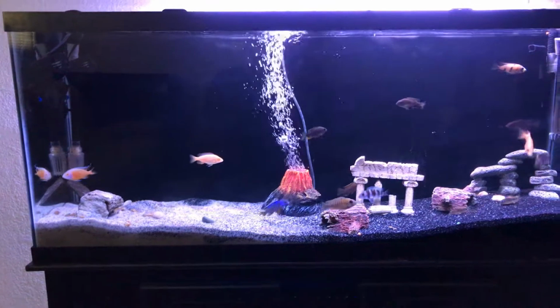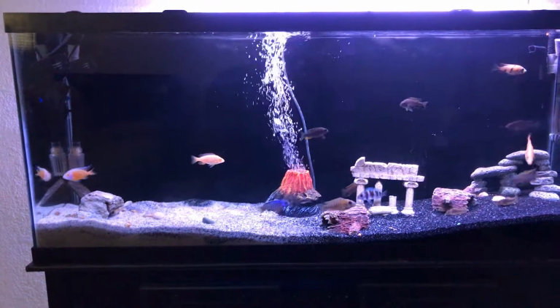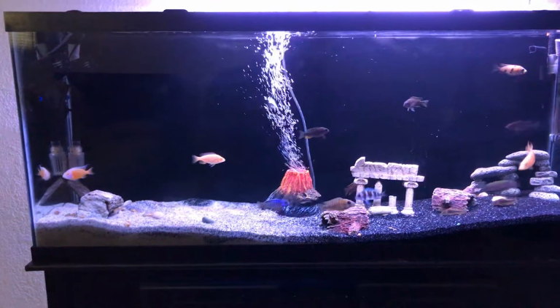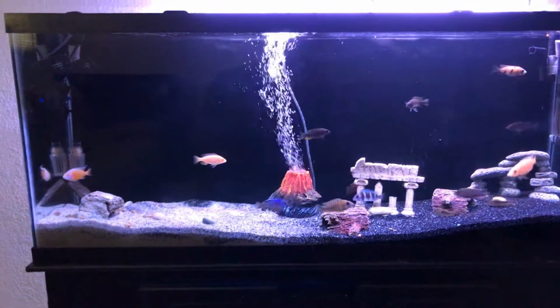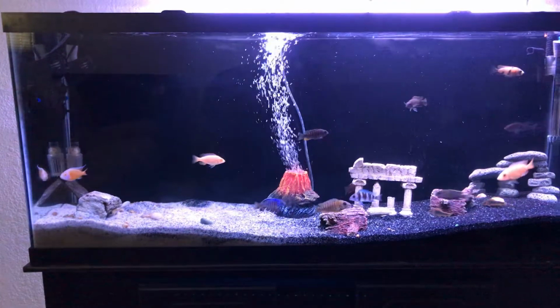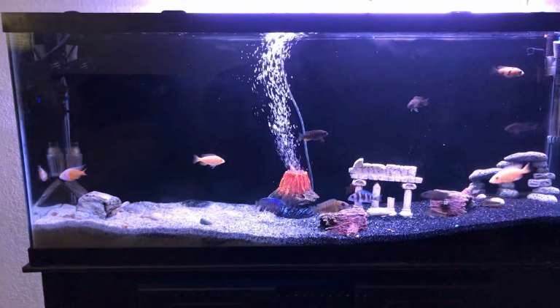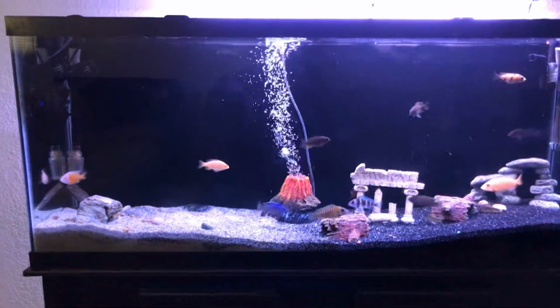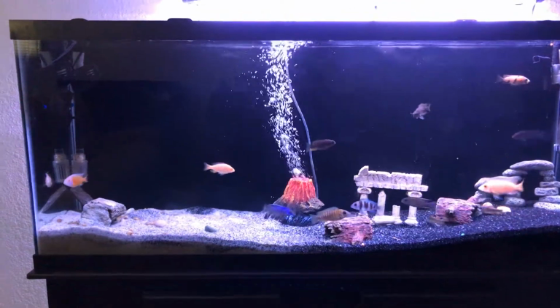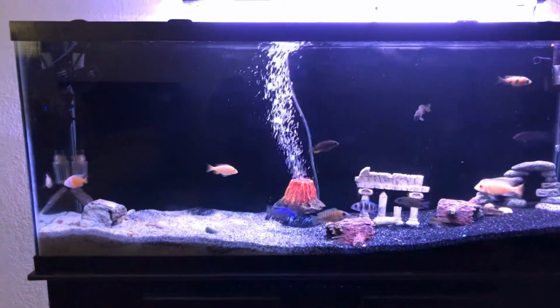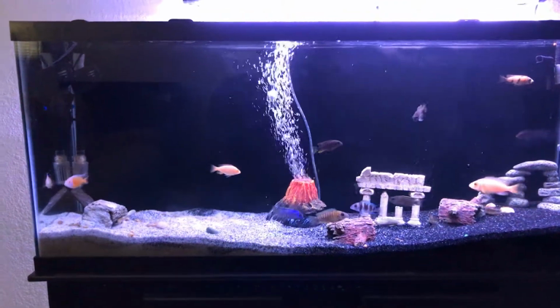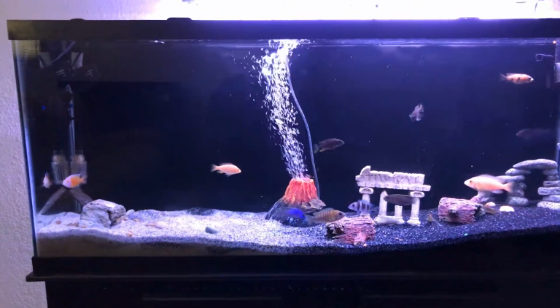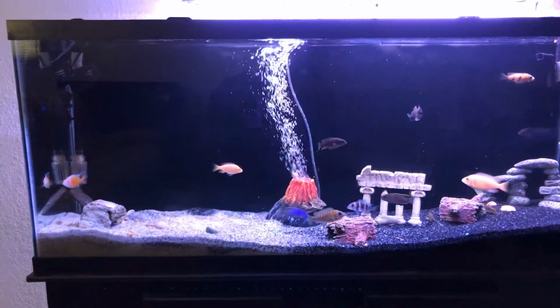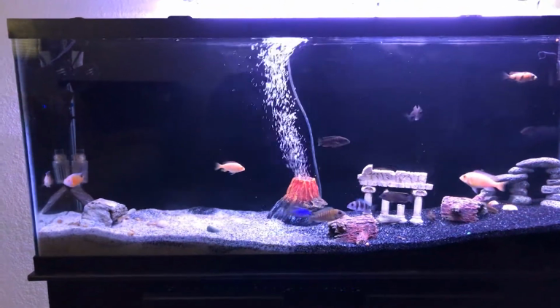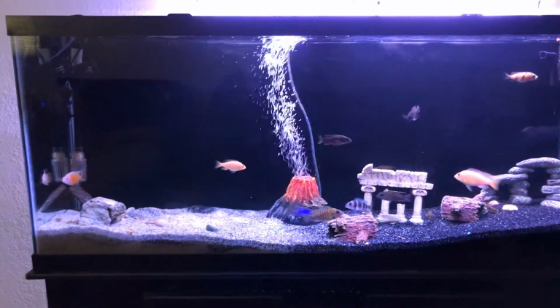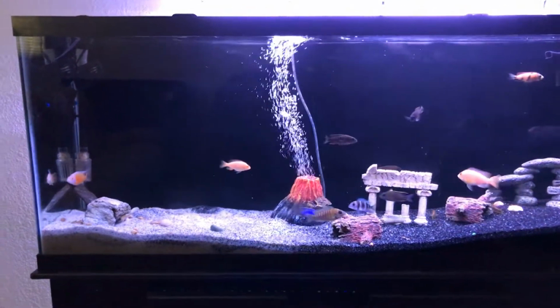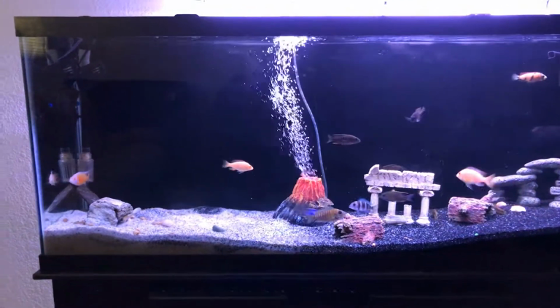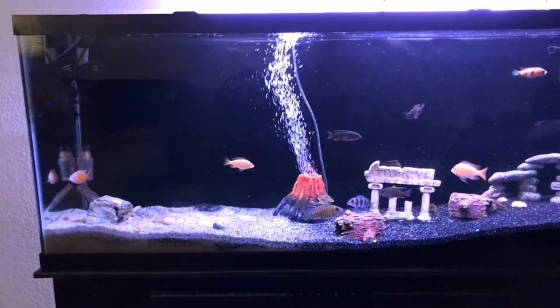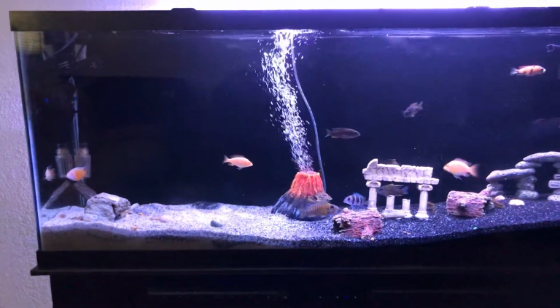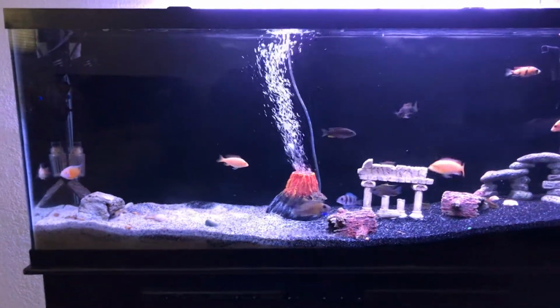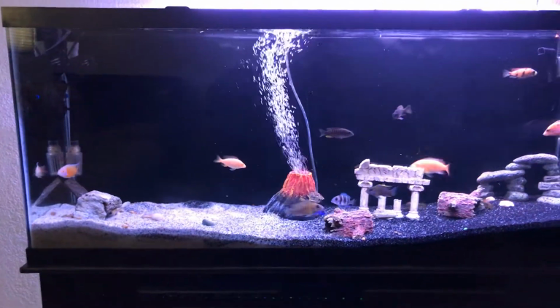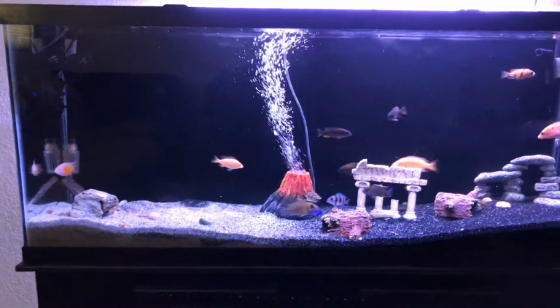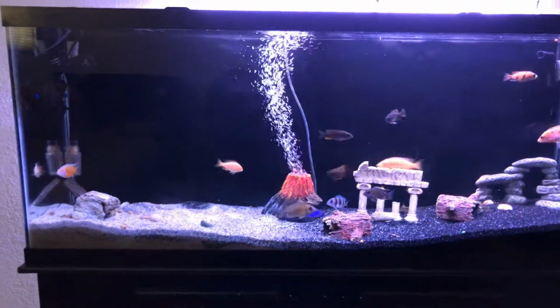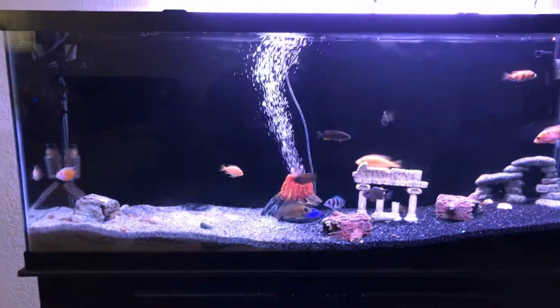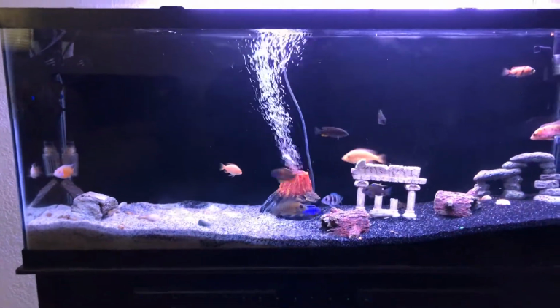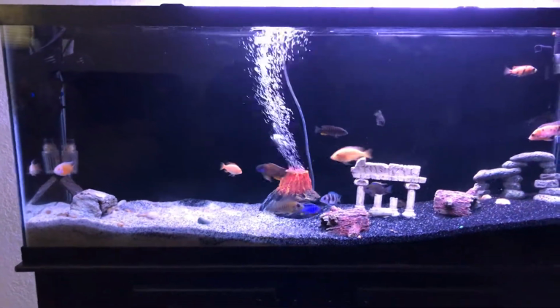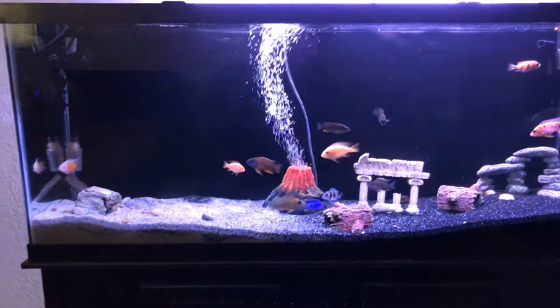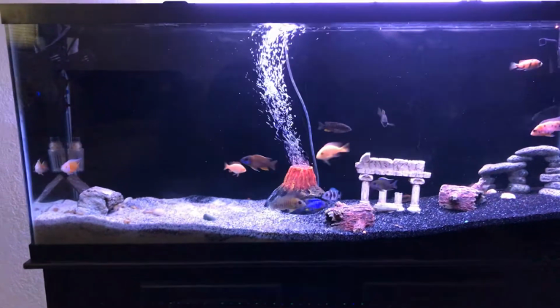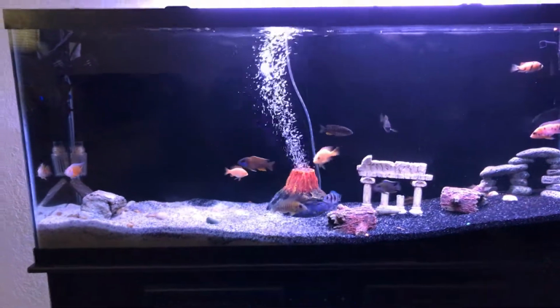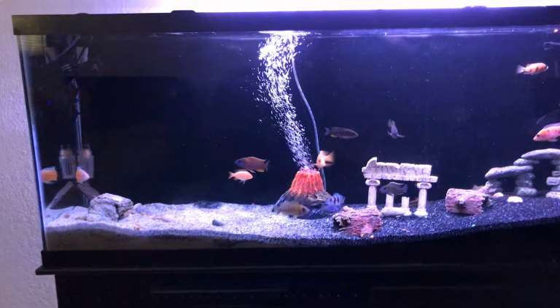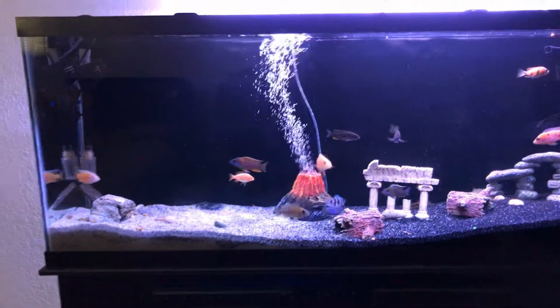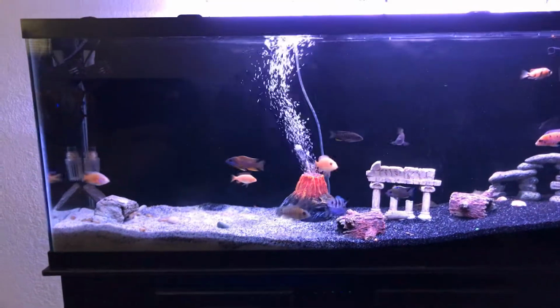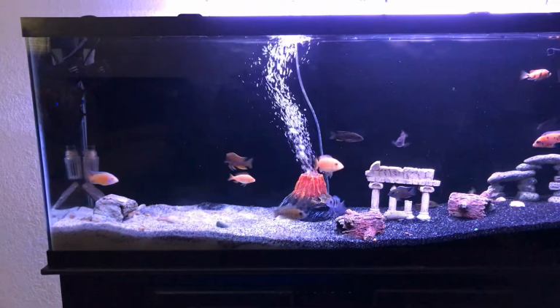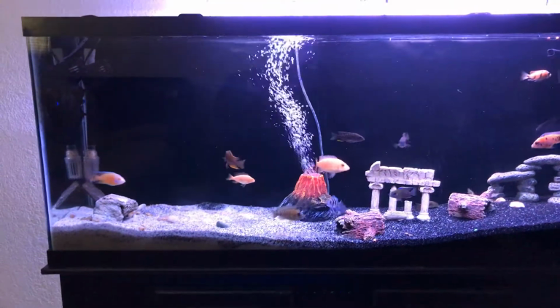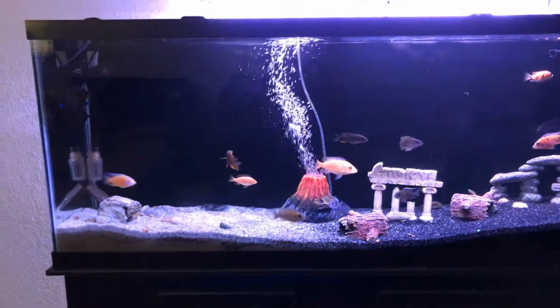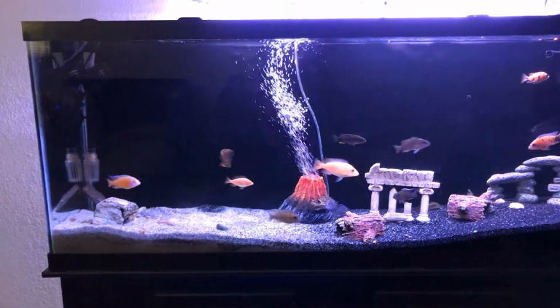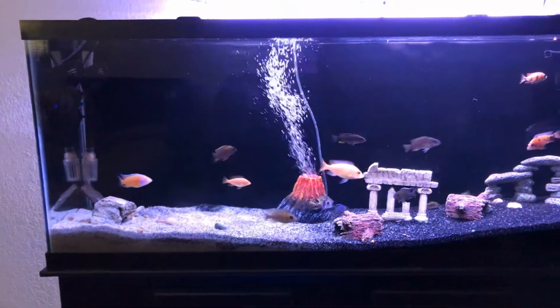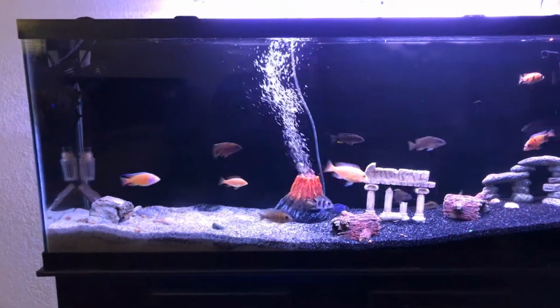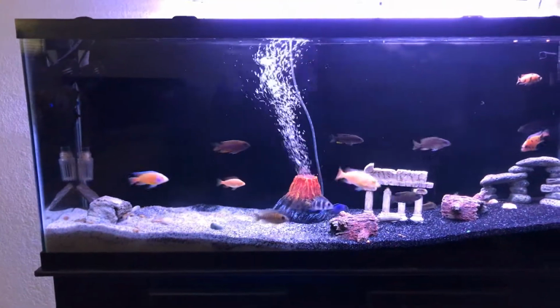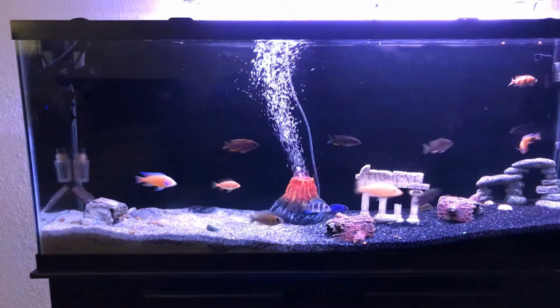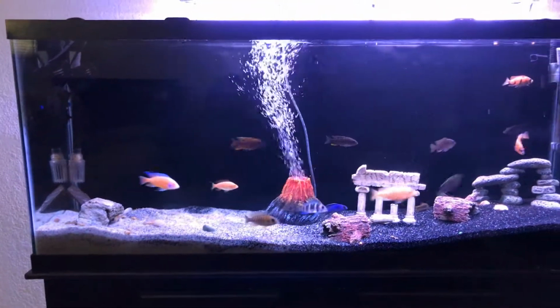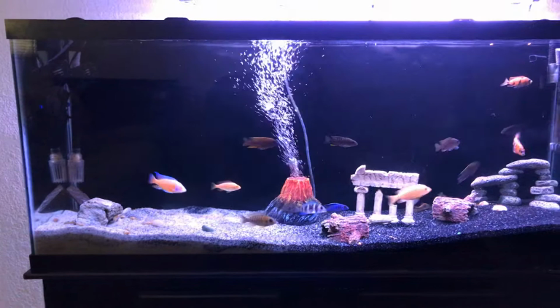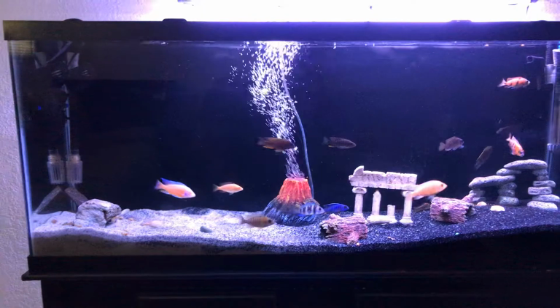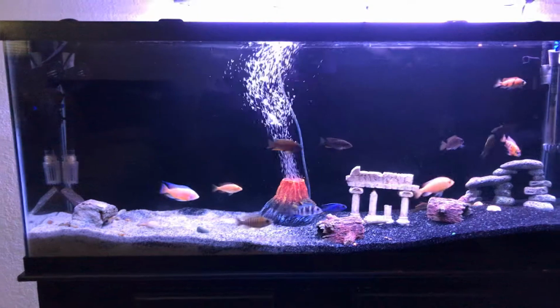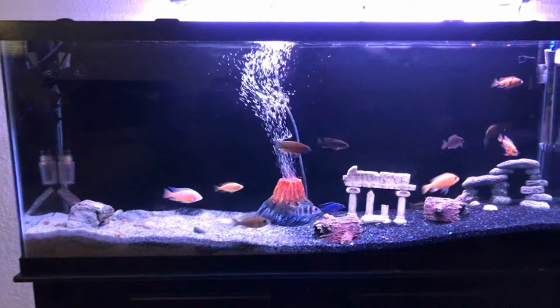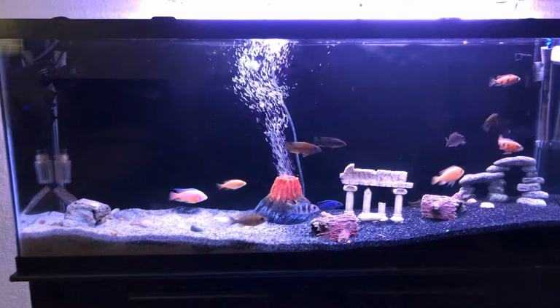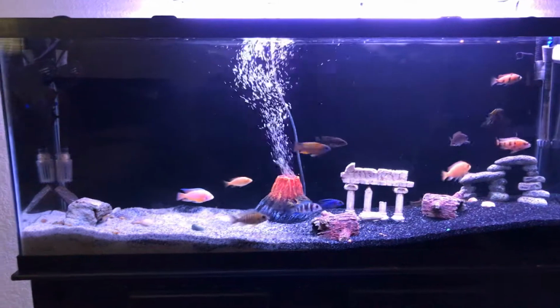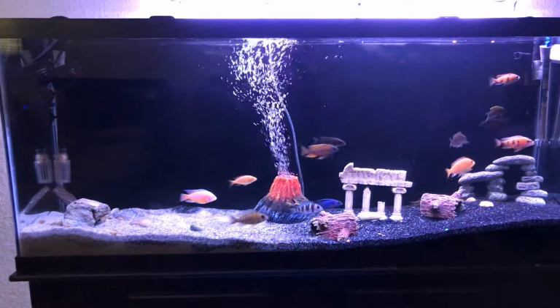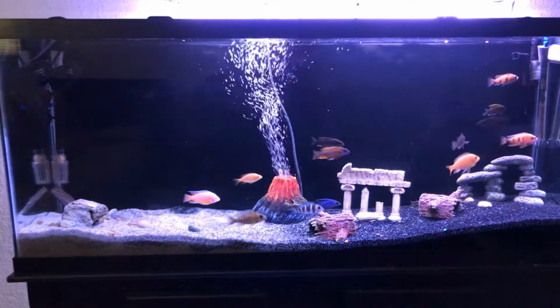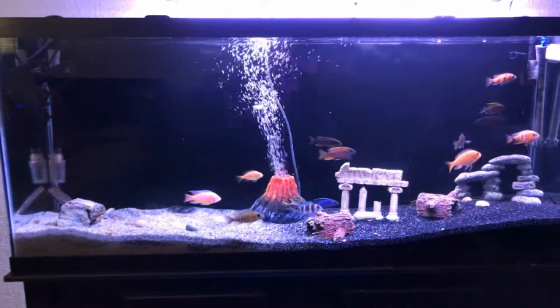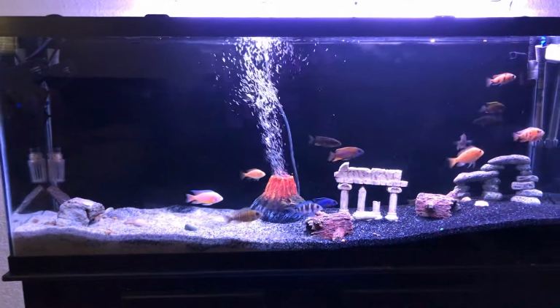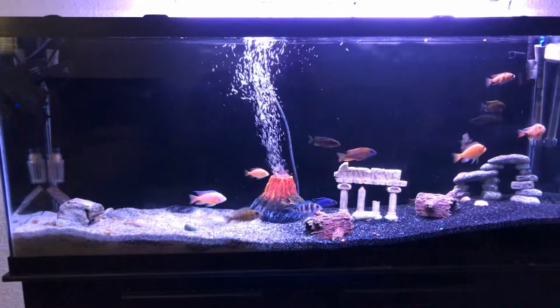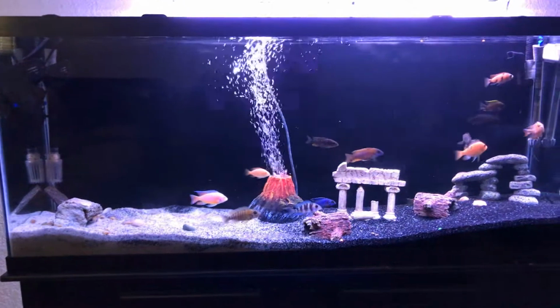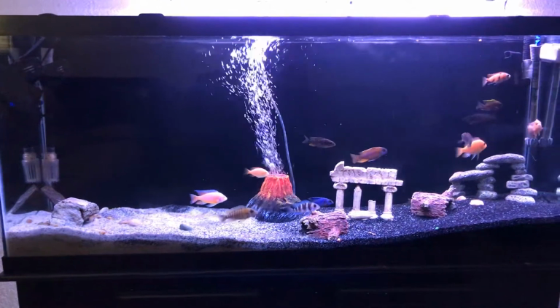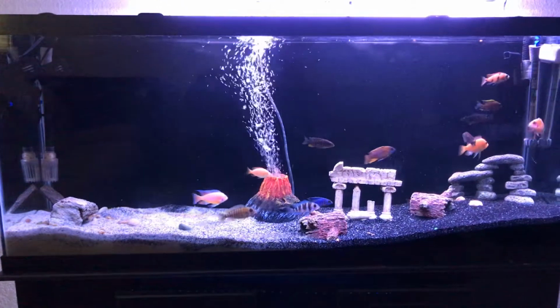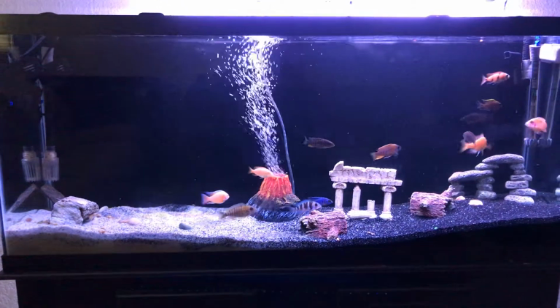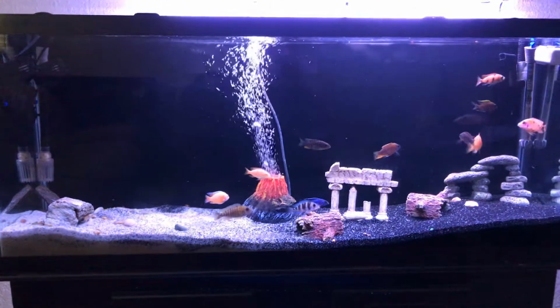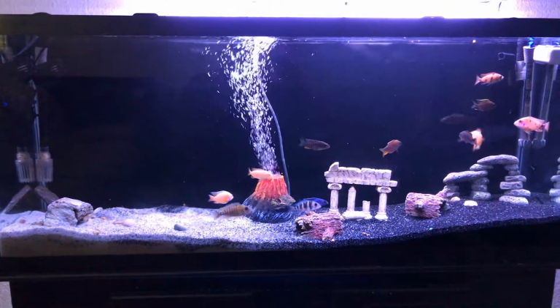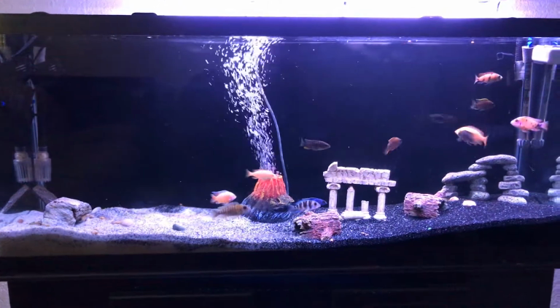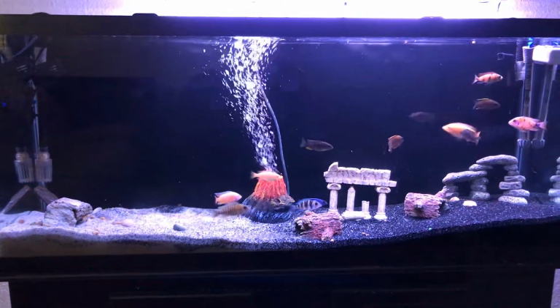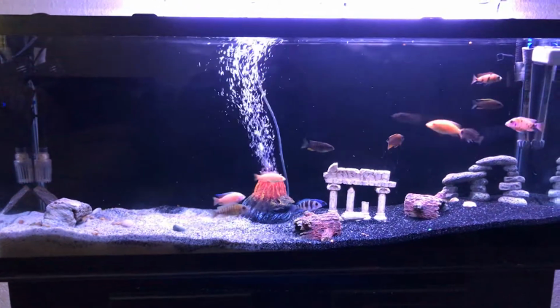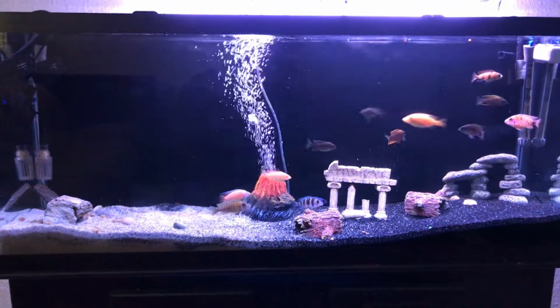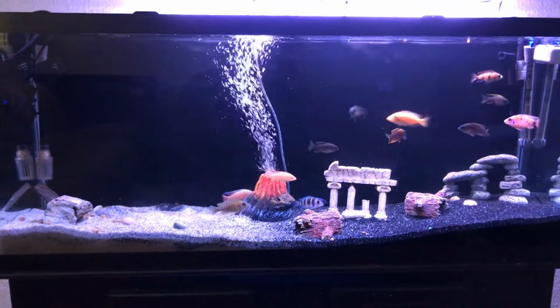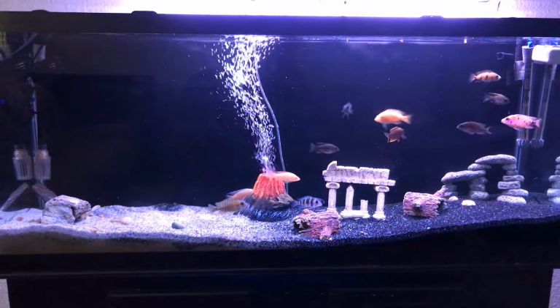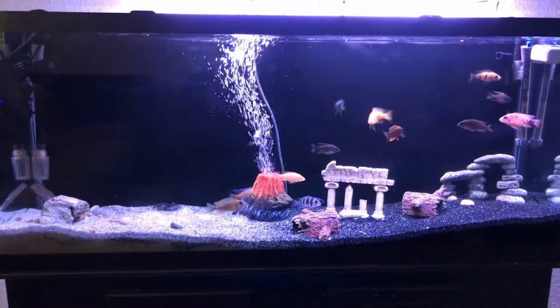Hello, welcome to Mozzie Cichlids & More. This is our 55 gallon African Cichlid Peacock Tank.